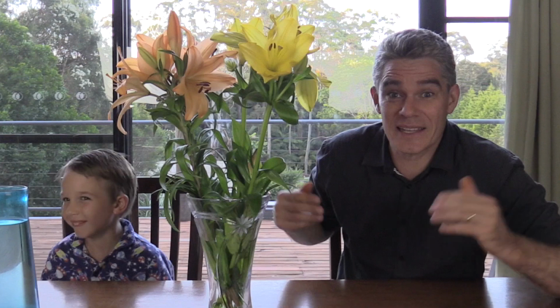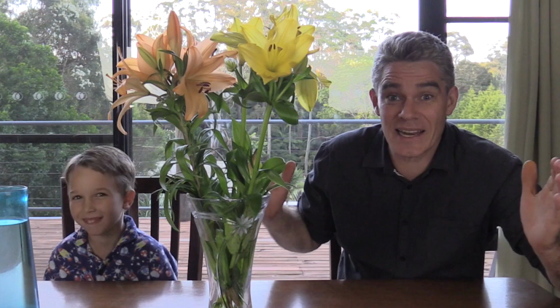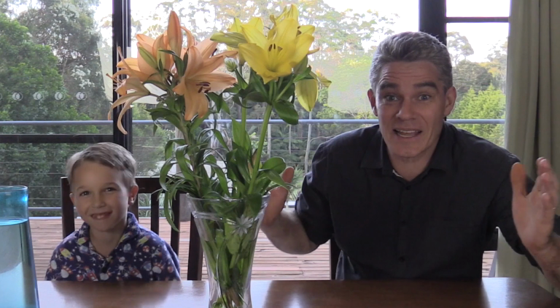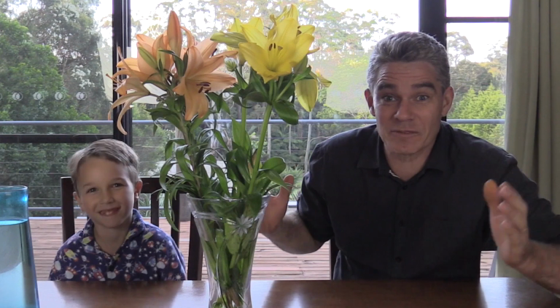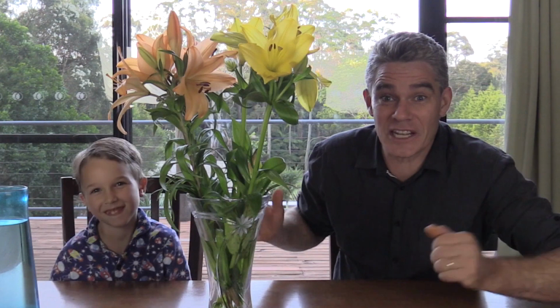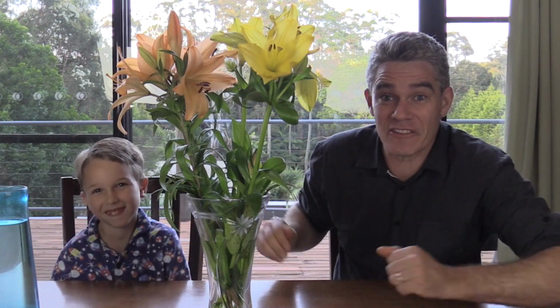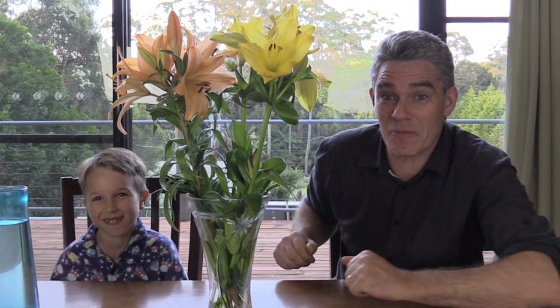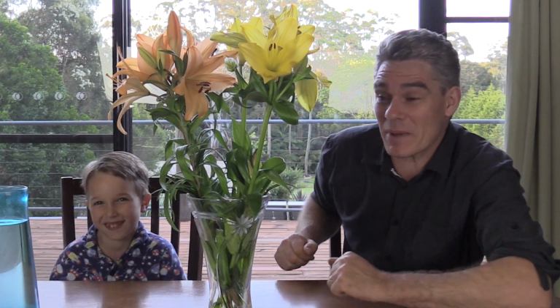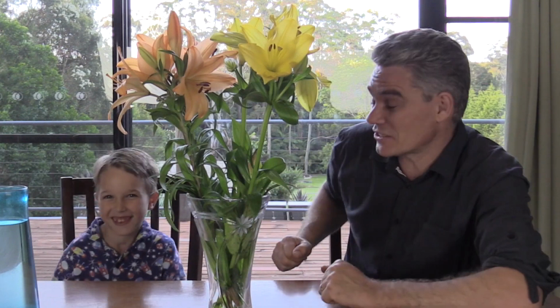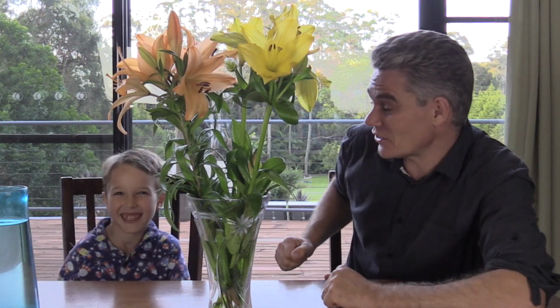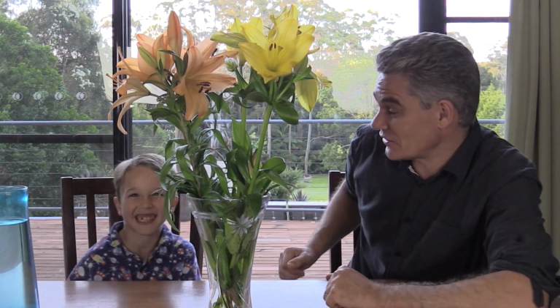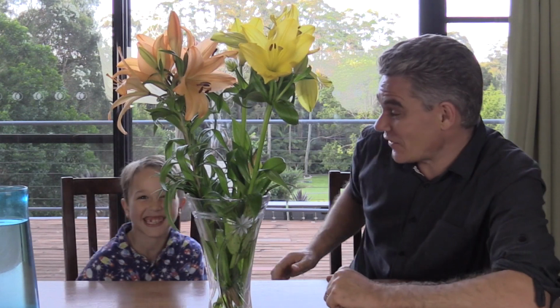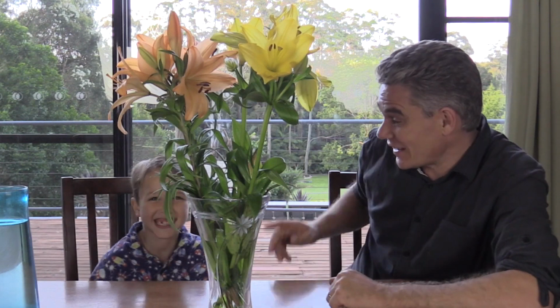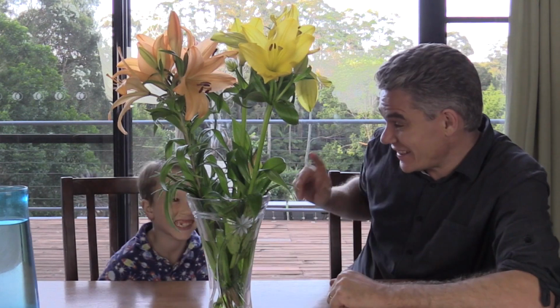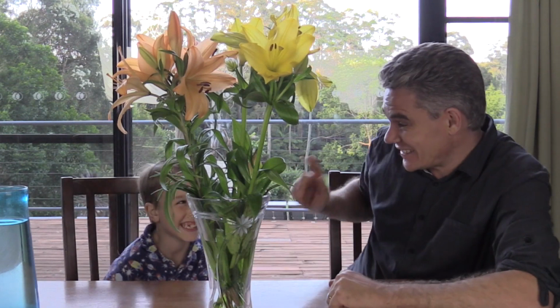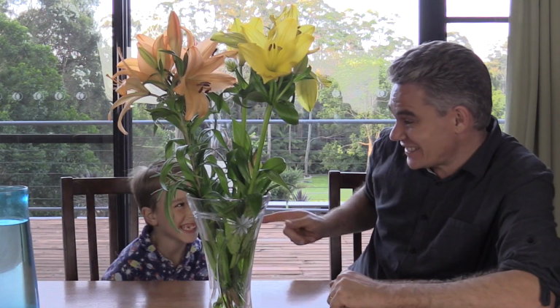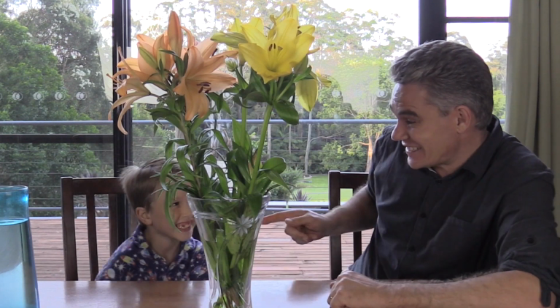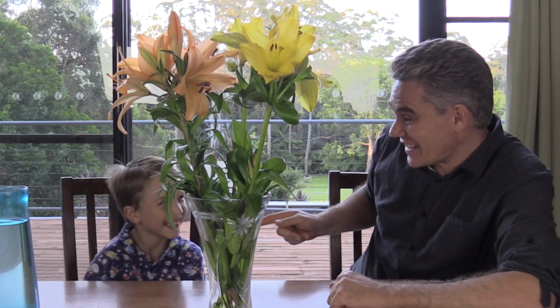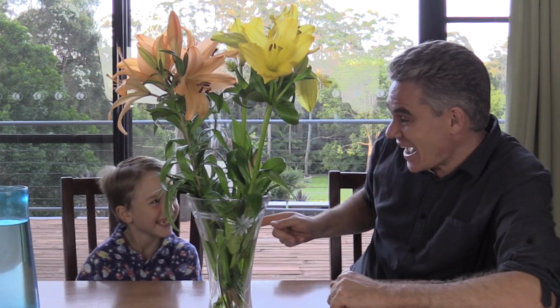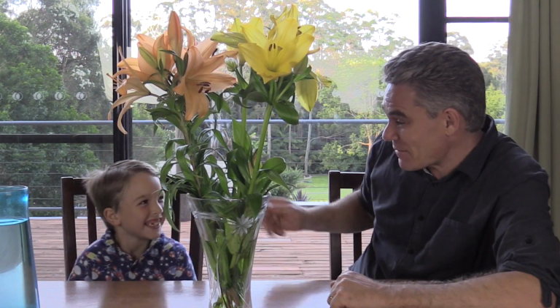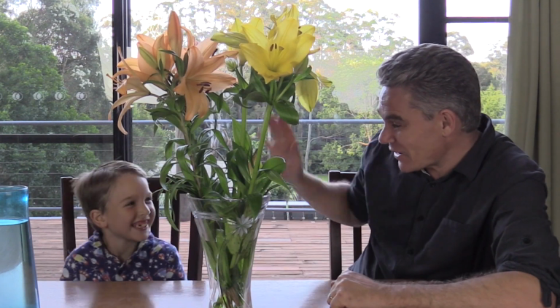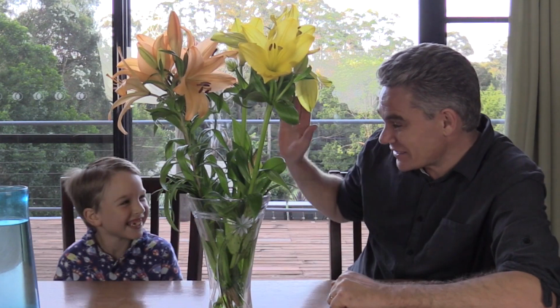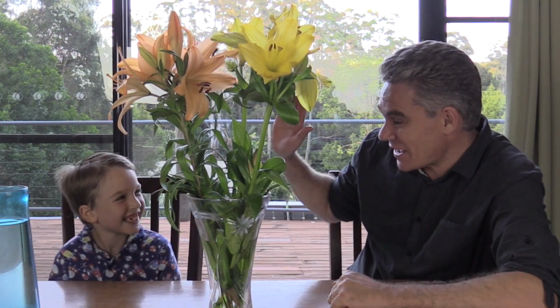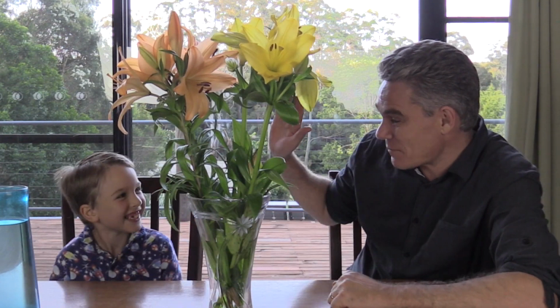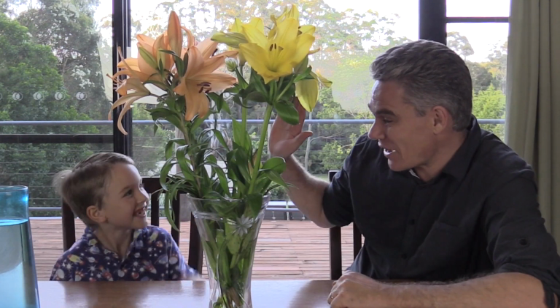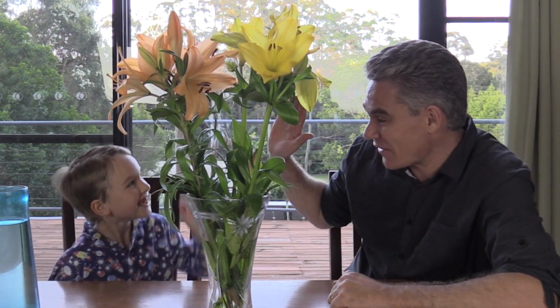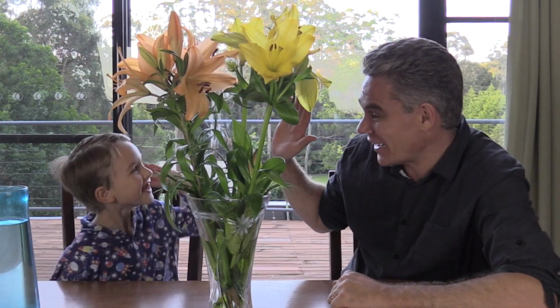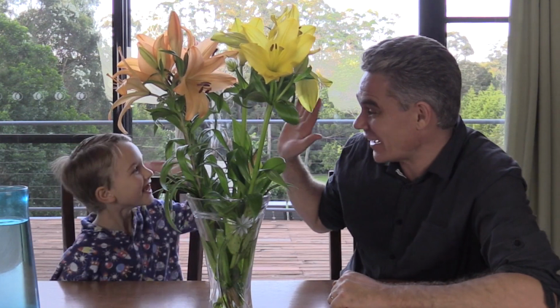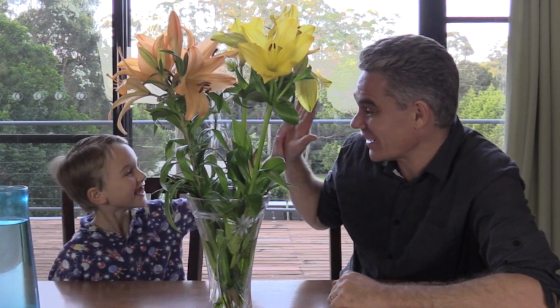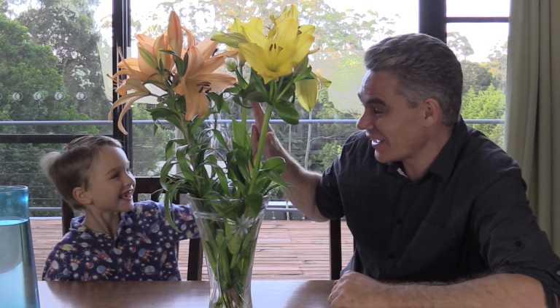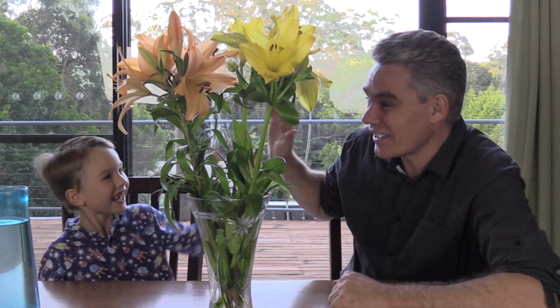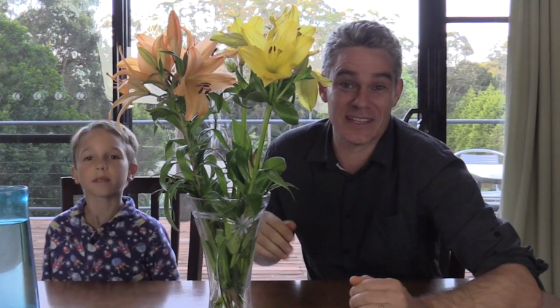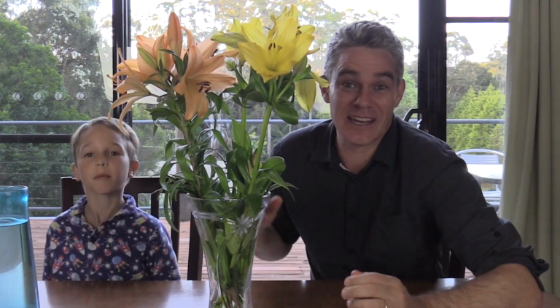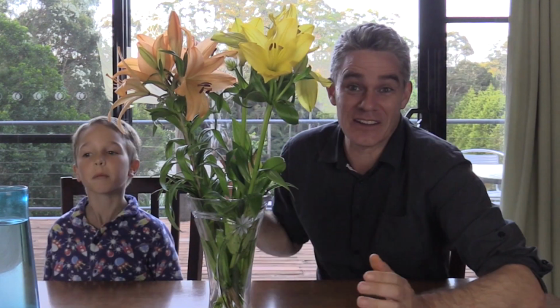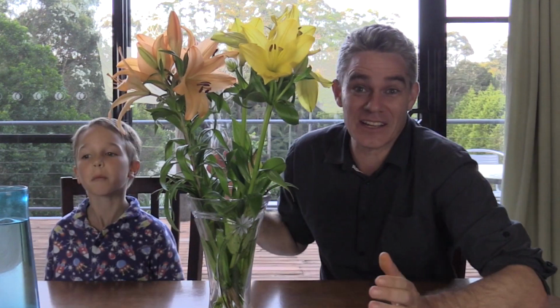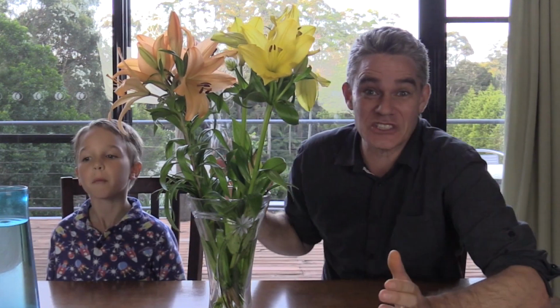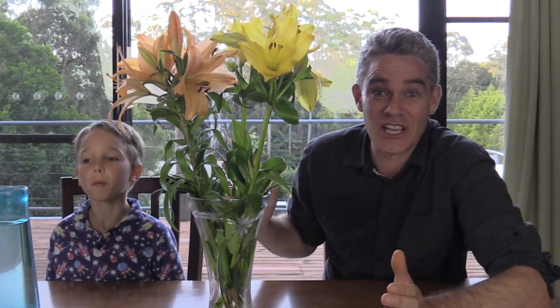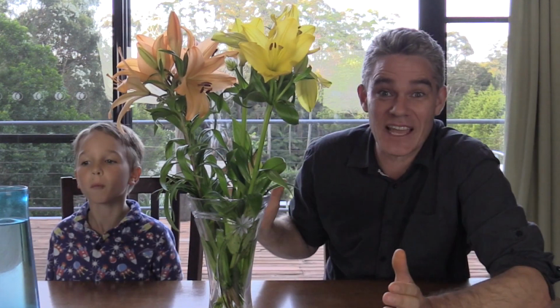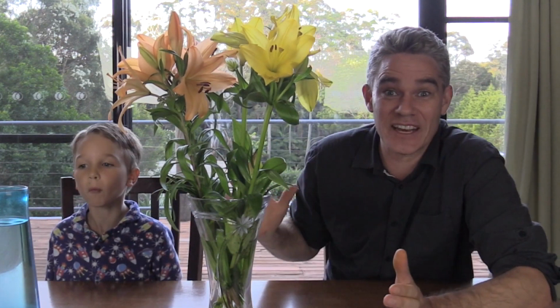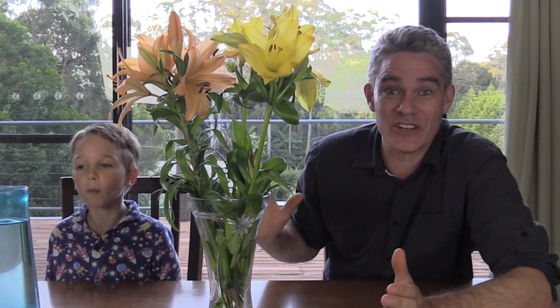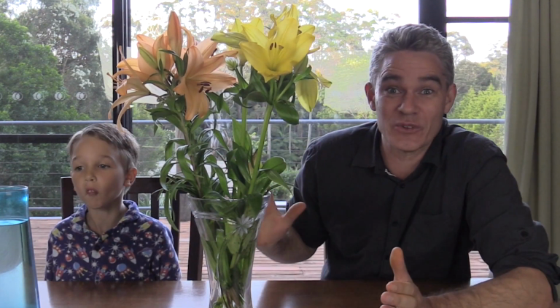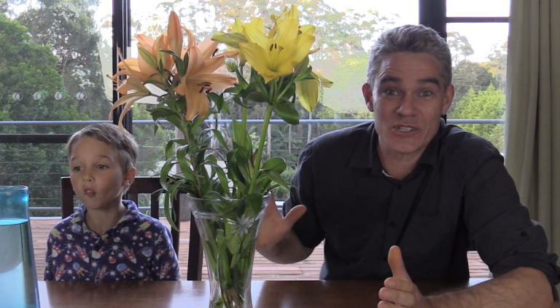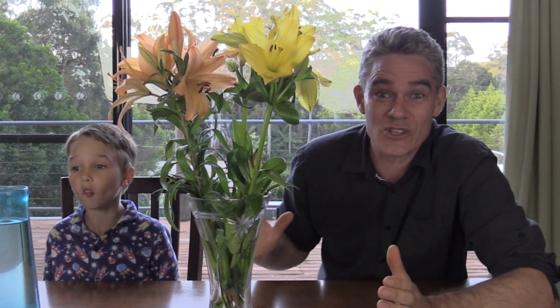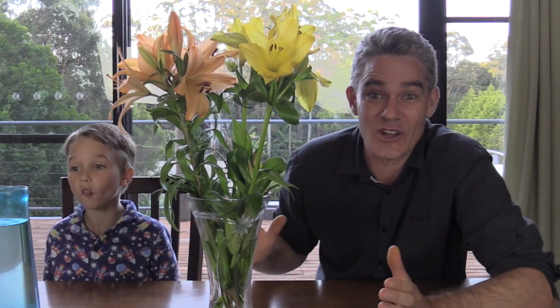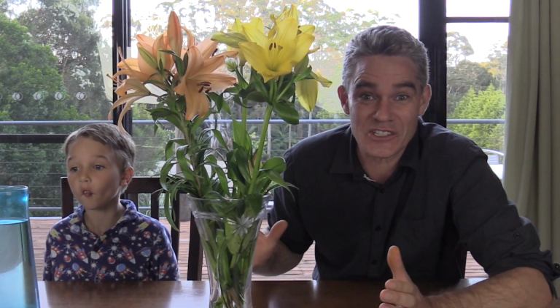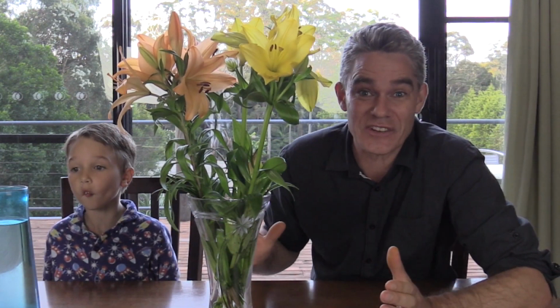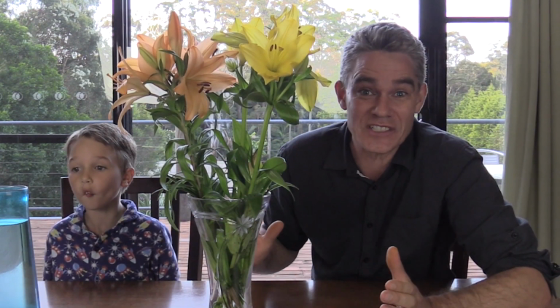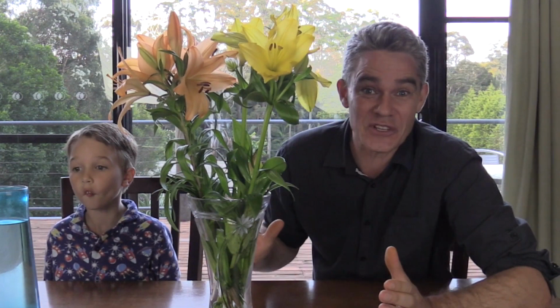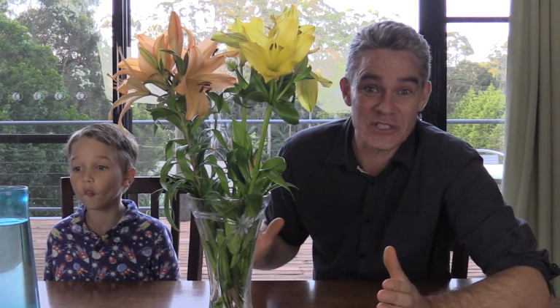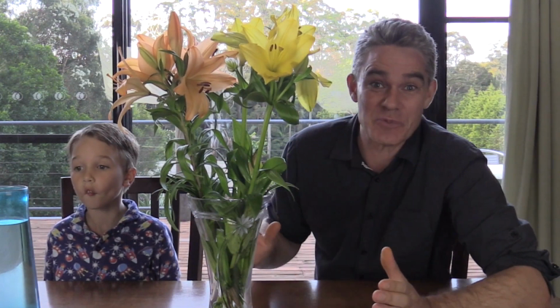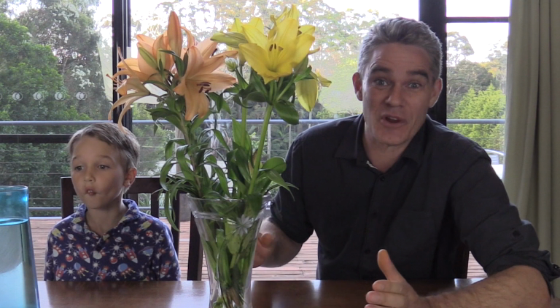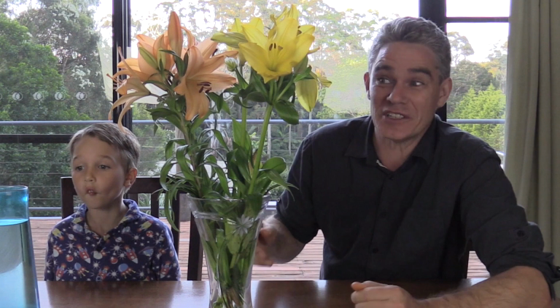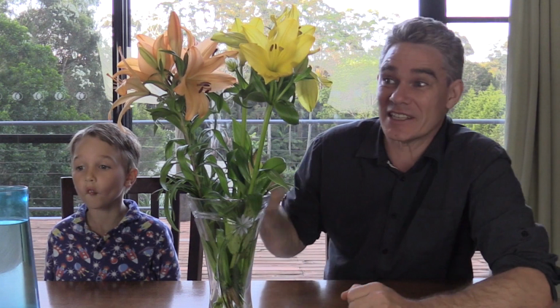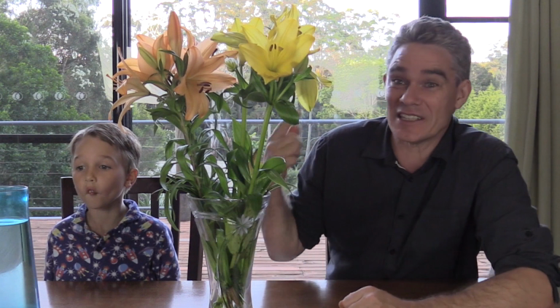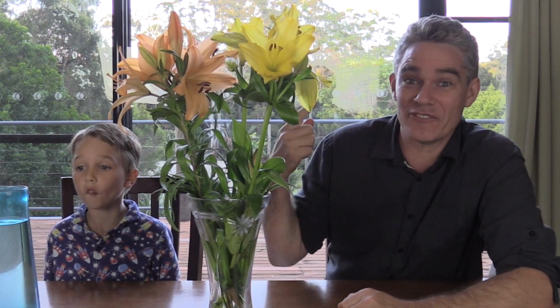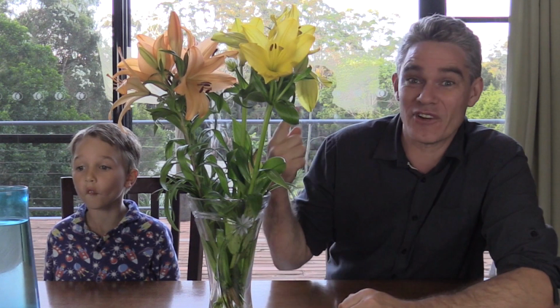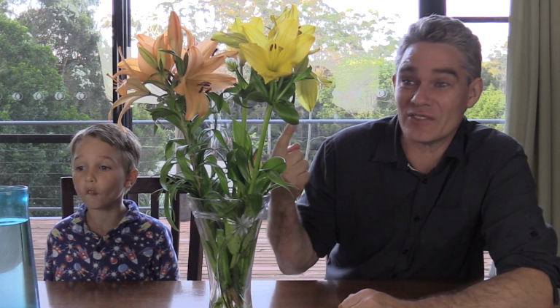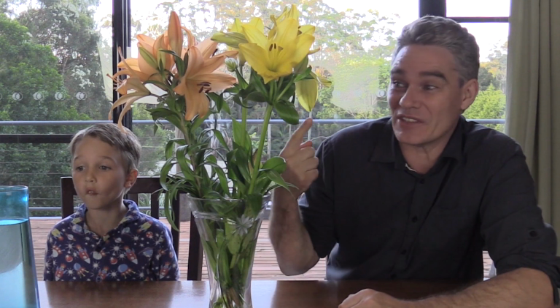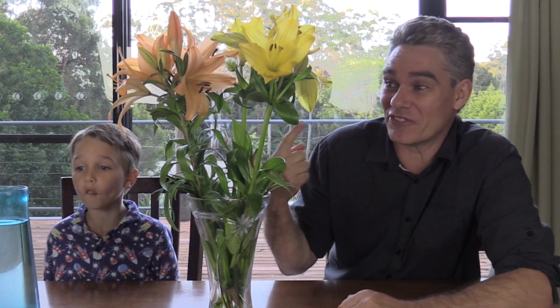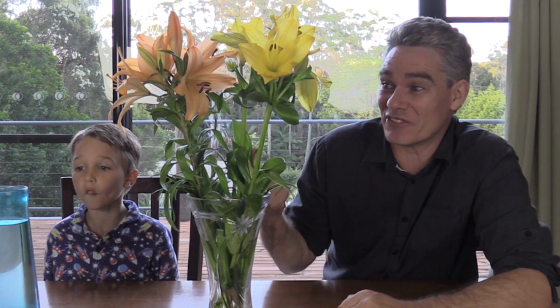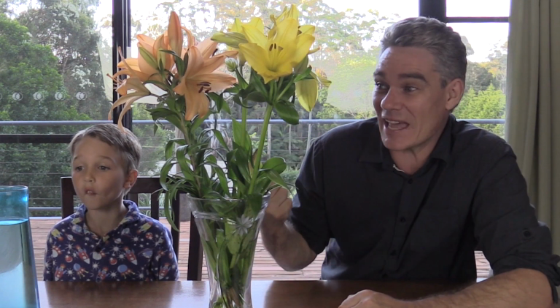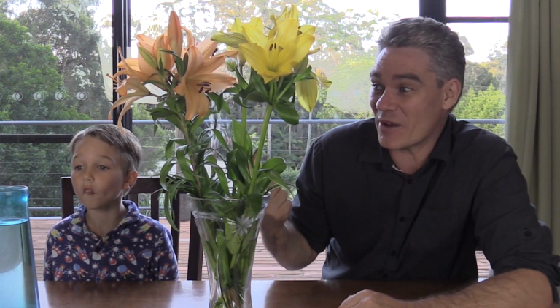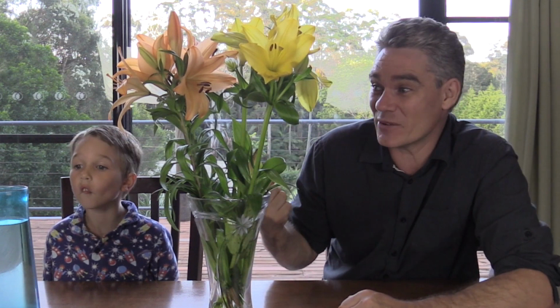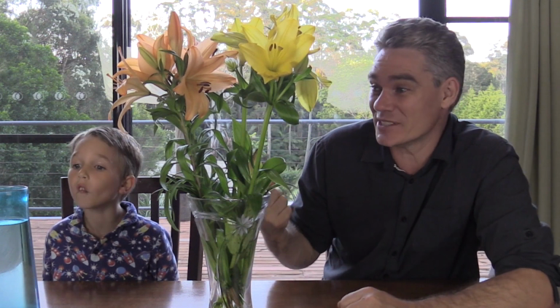G'day, I'm Jacob from Make Science Fun, this is Sam. Hi Sam, how are you? Today I'm going to show you how to do a science research project involving flowers.